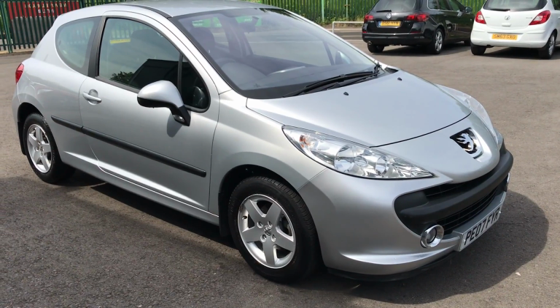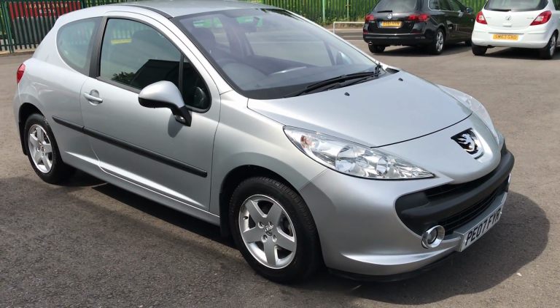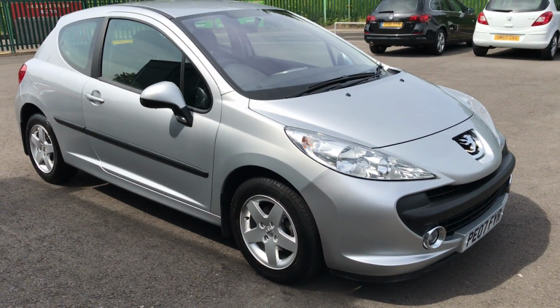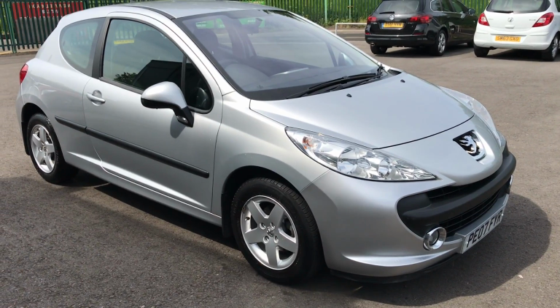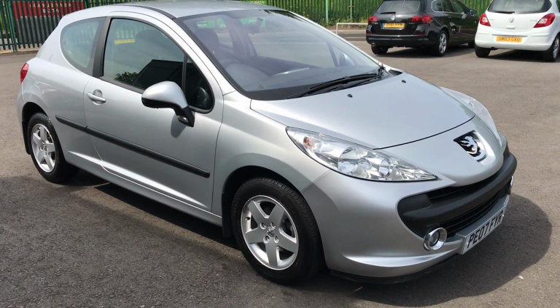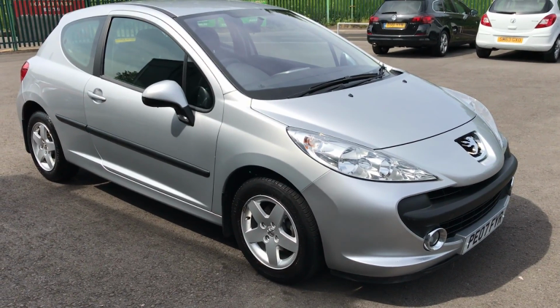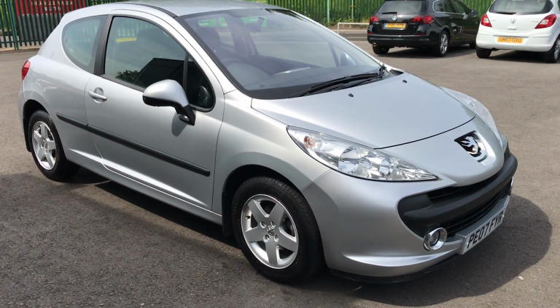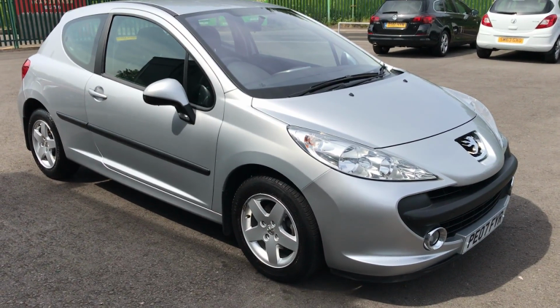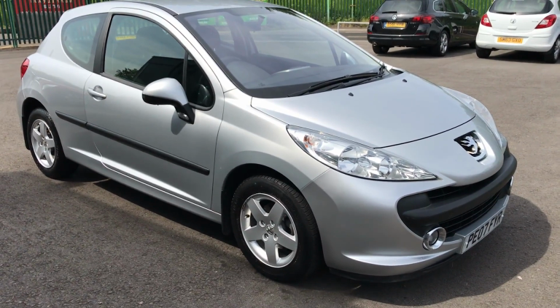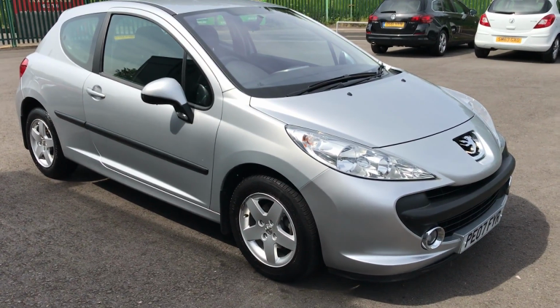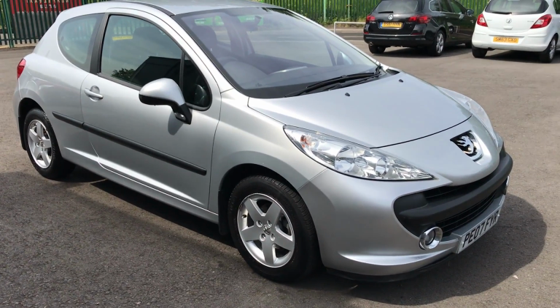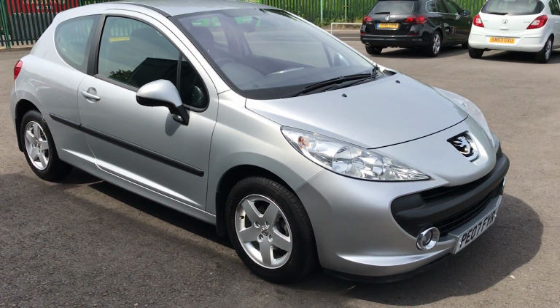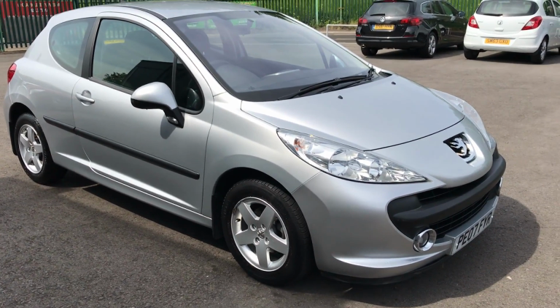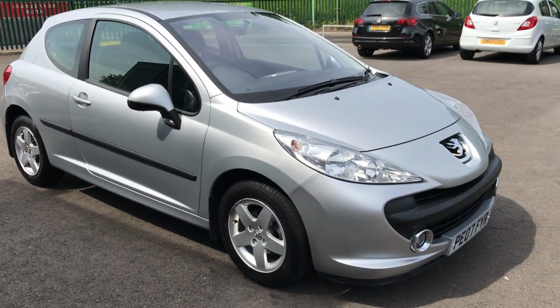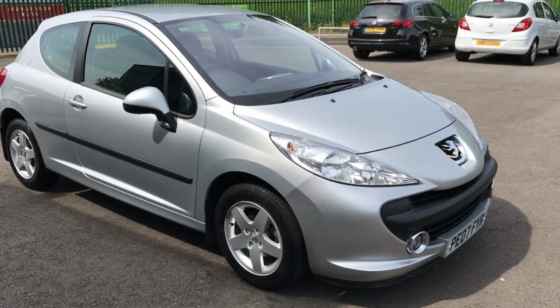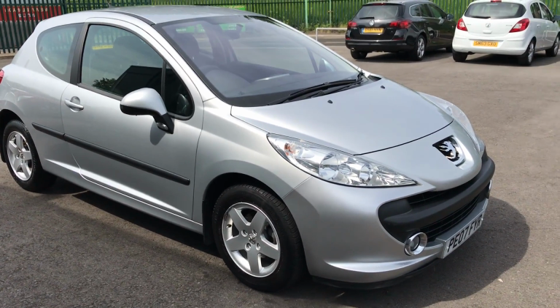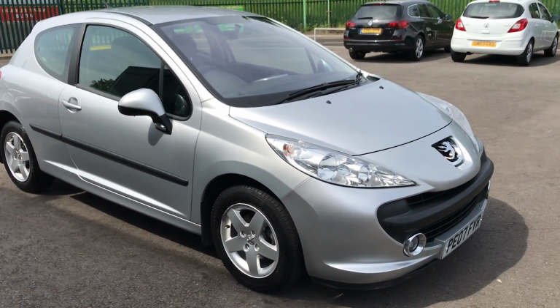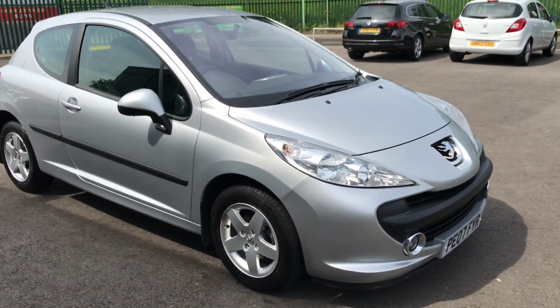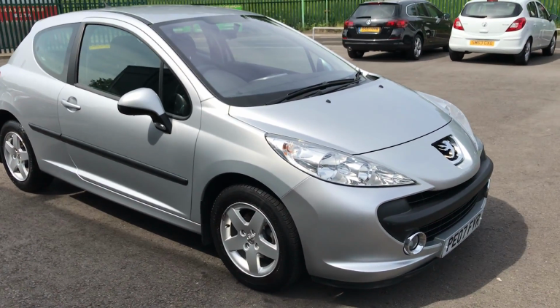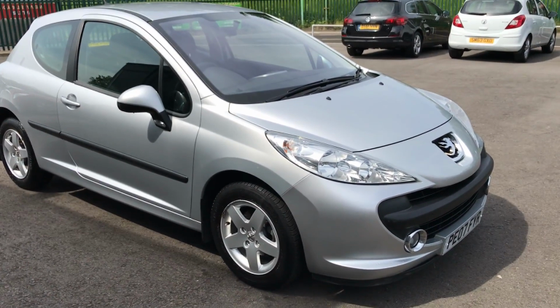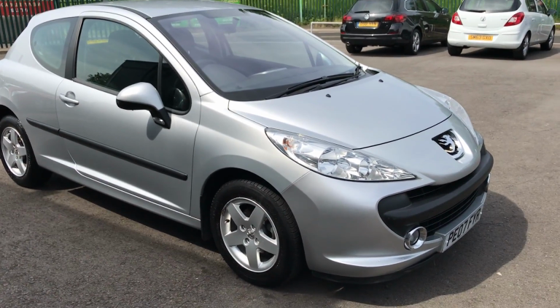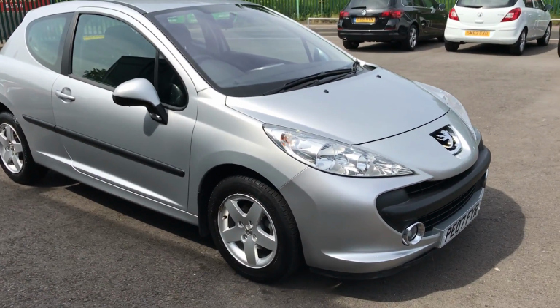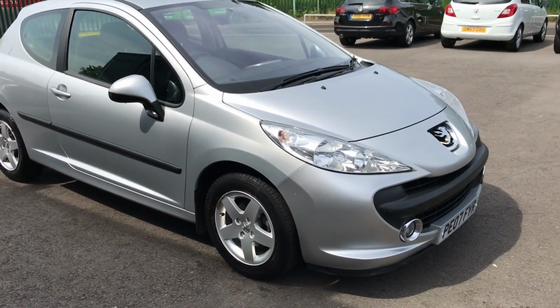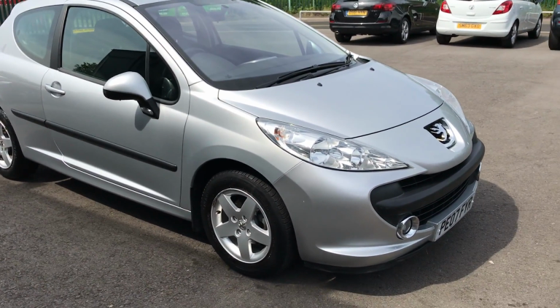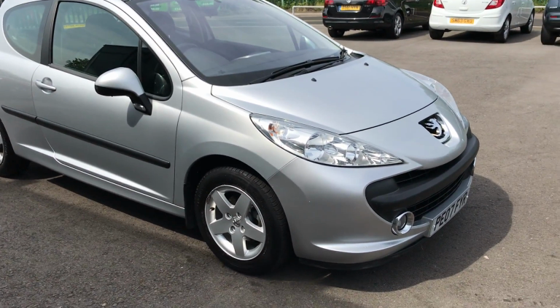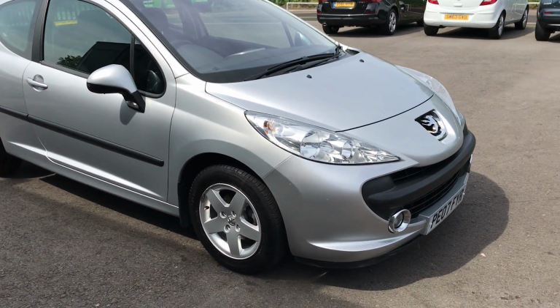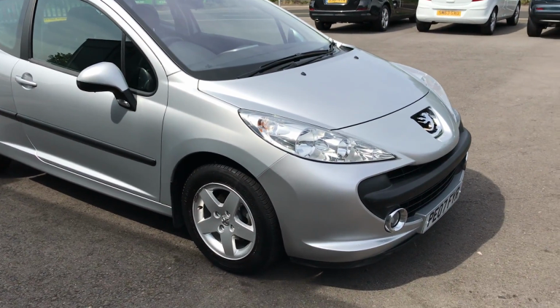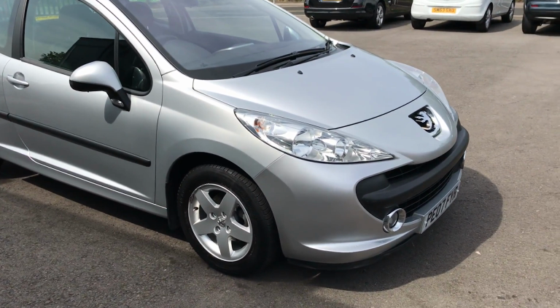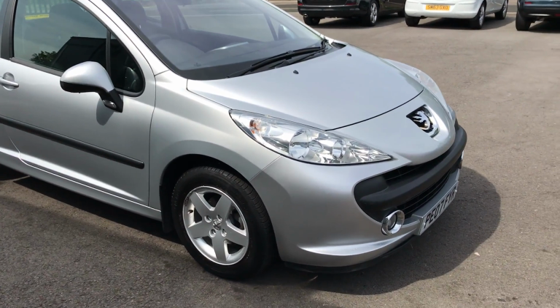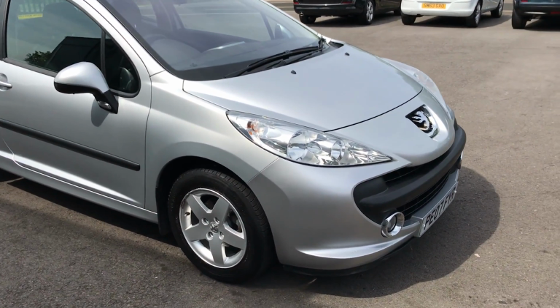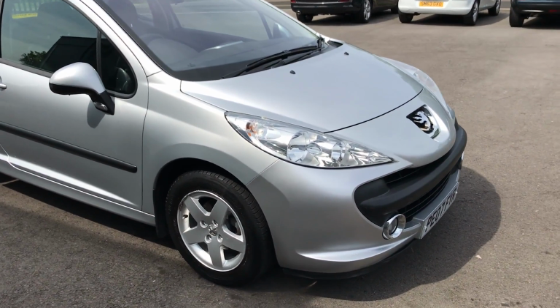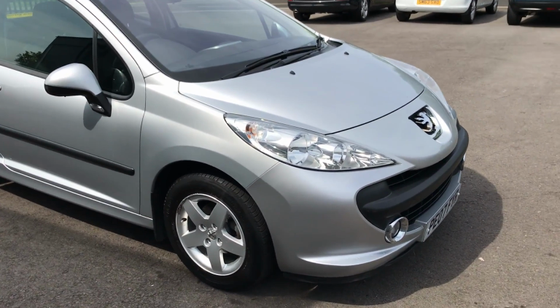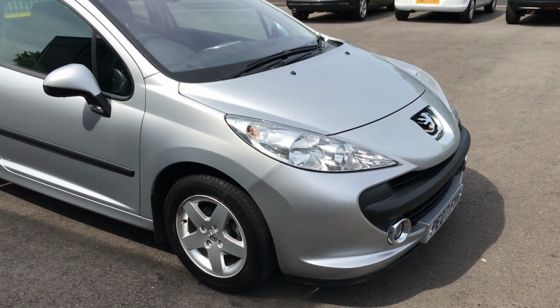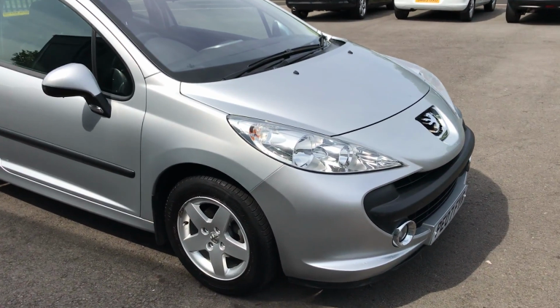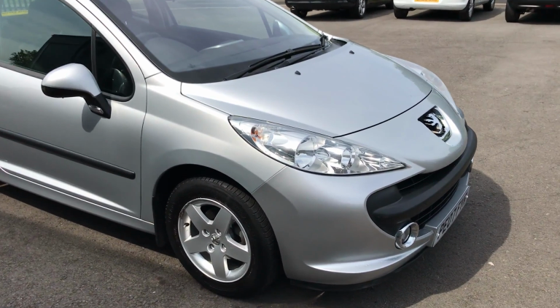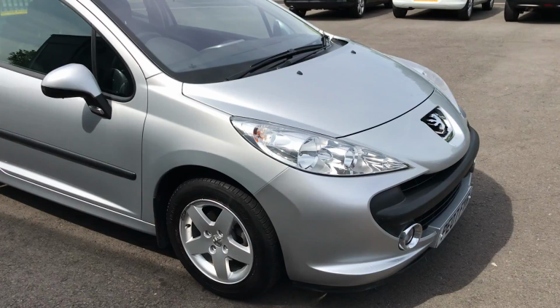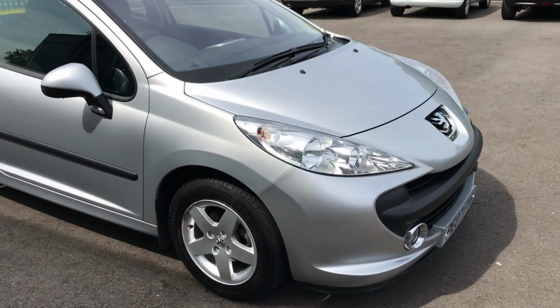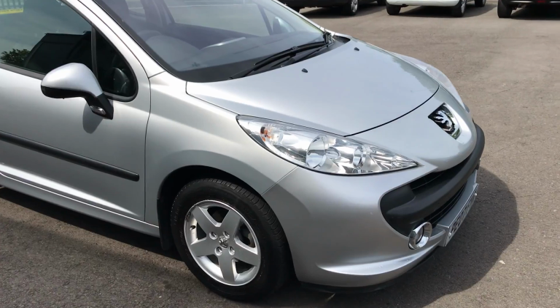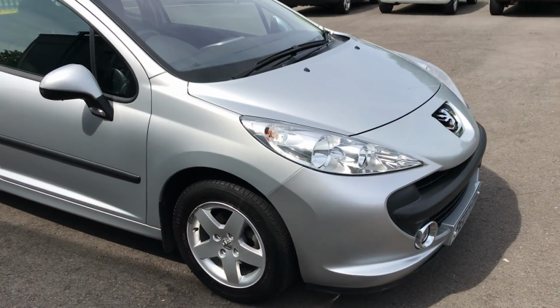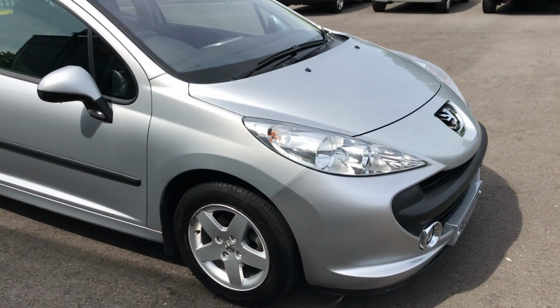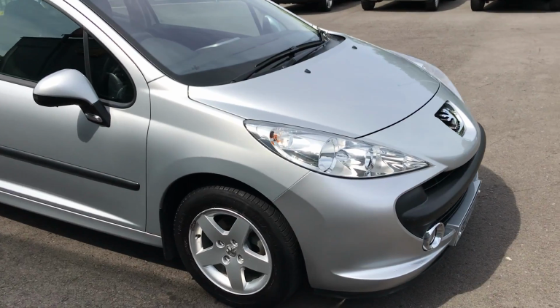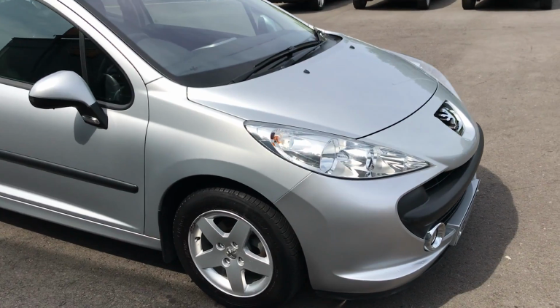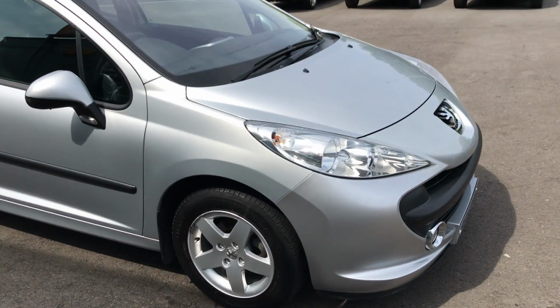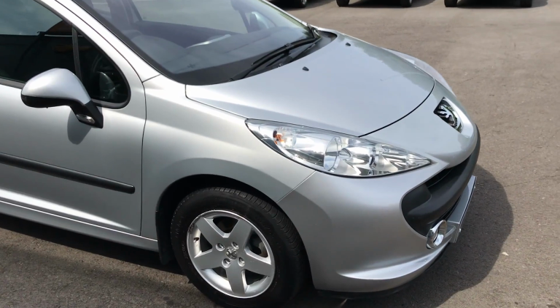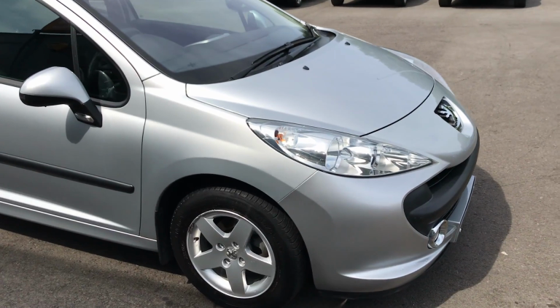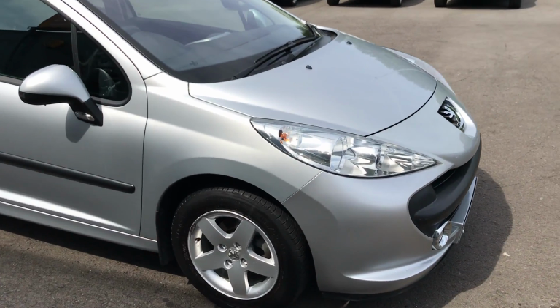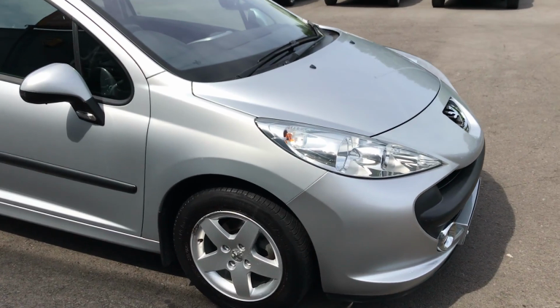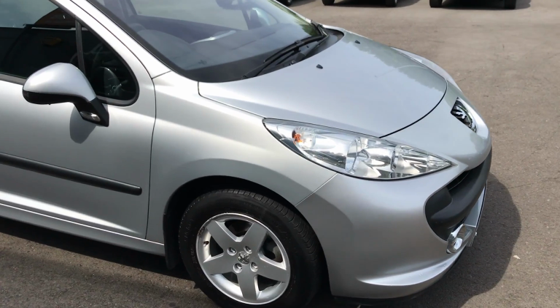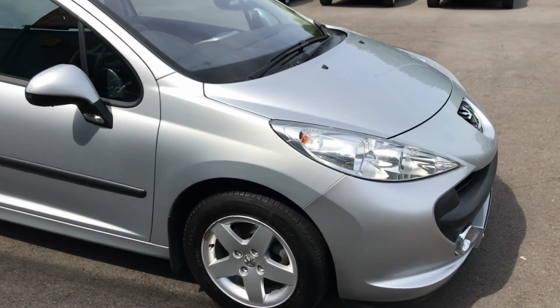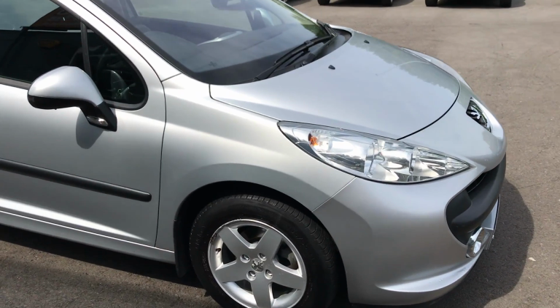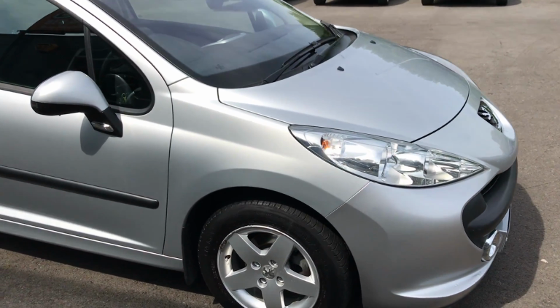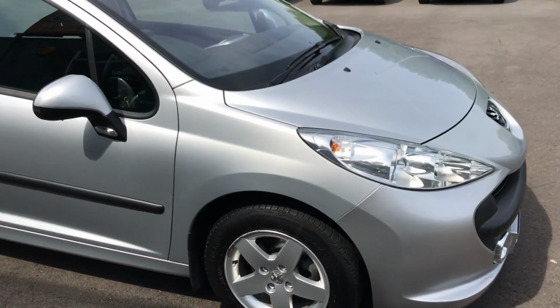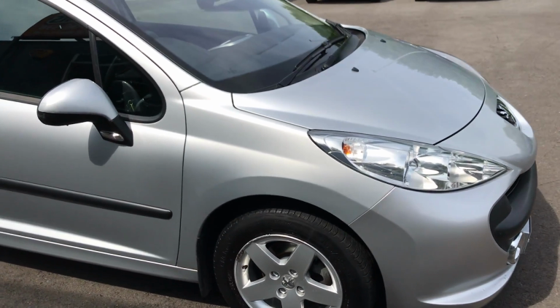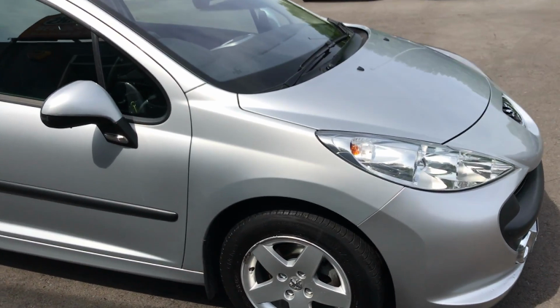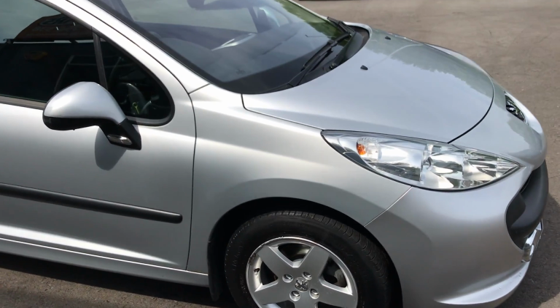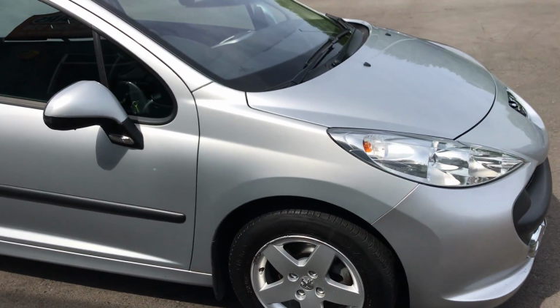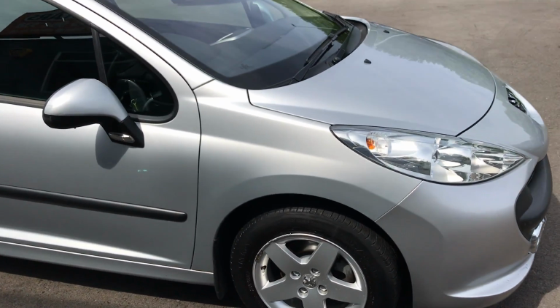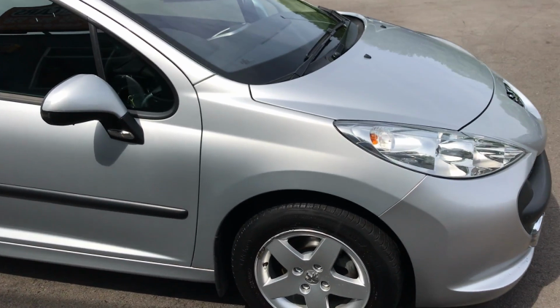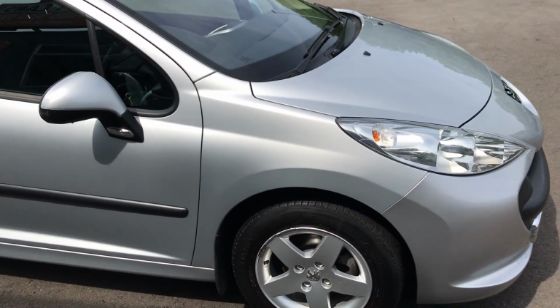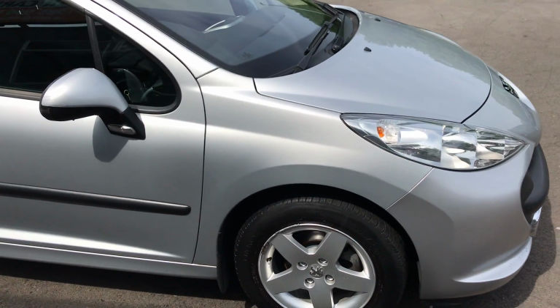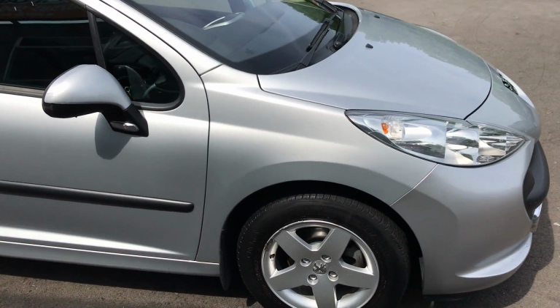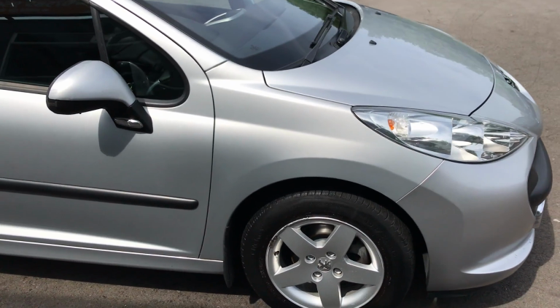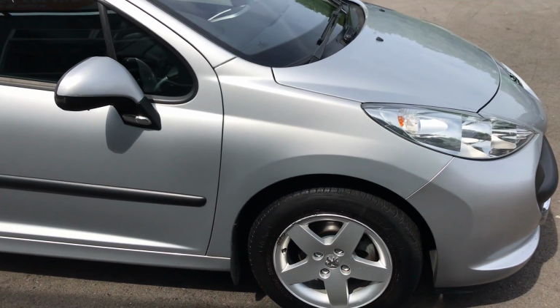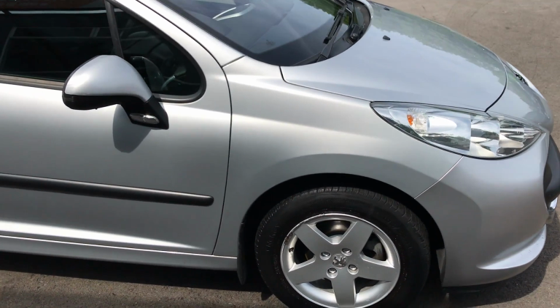For sale at Day Manor Cars, we've got a Peugeot 207 1.4 Sport. Just a short video to tour around the vehicle in more detail.